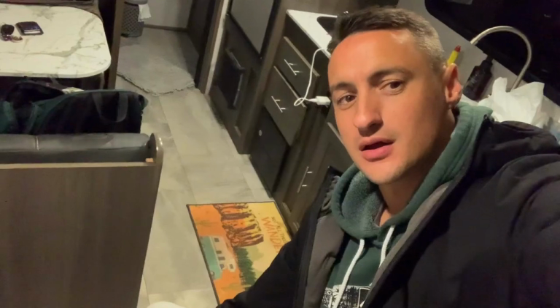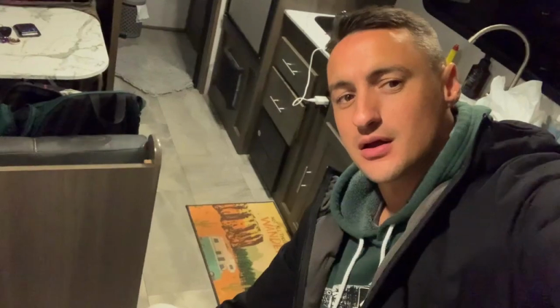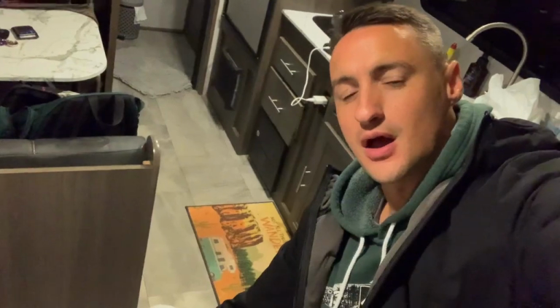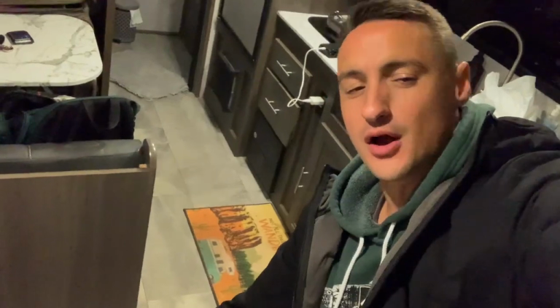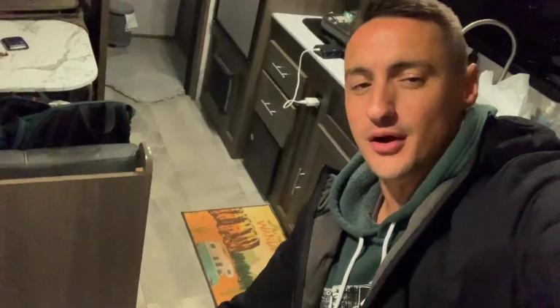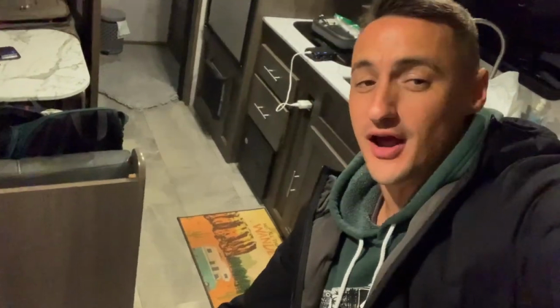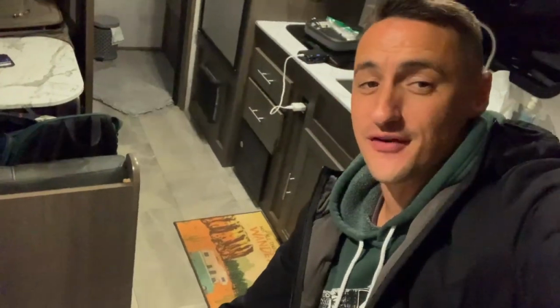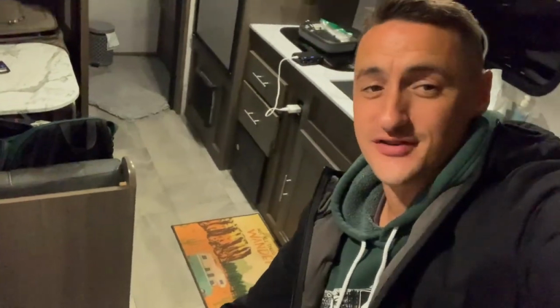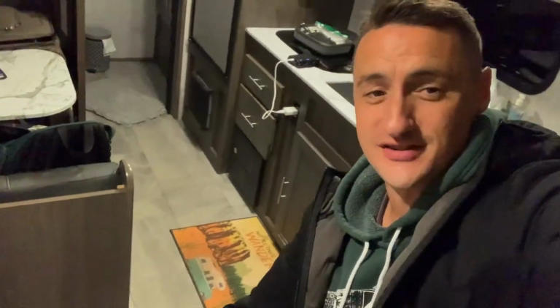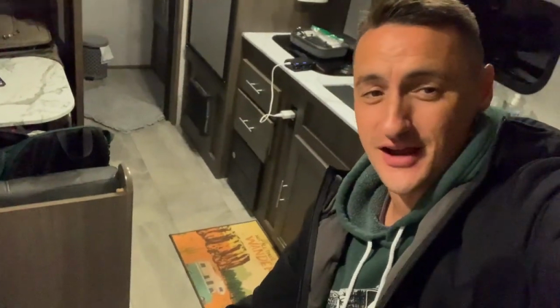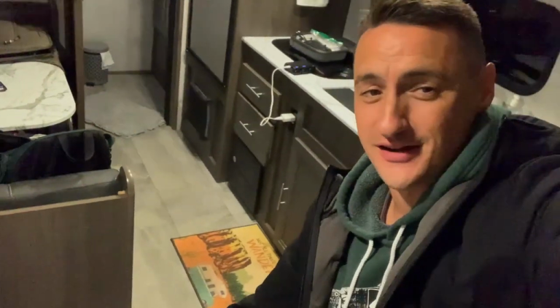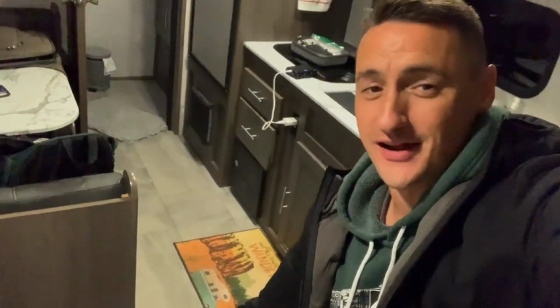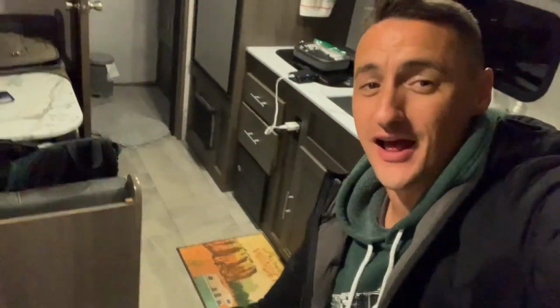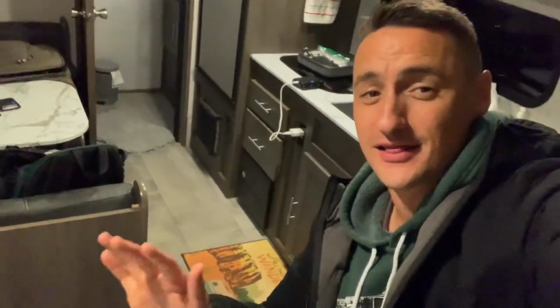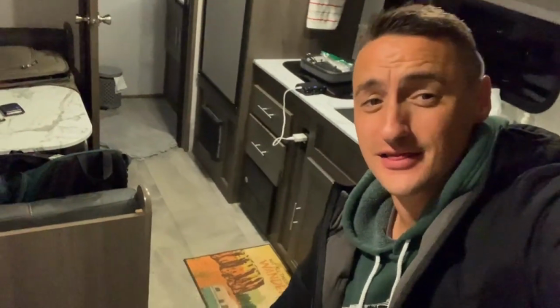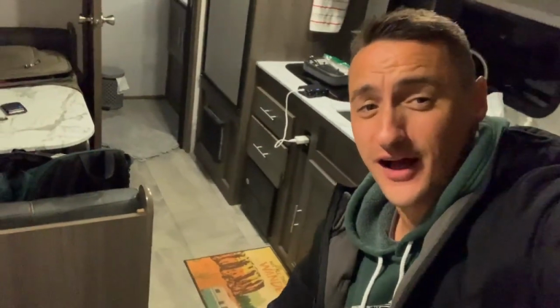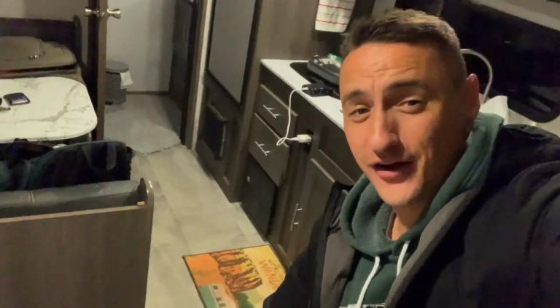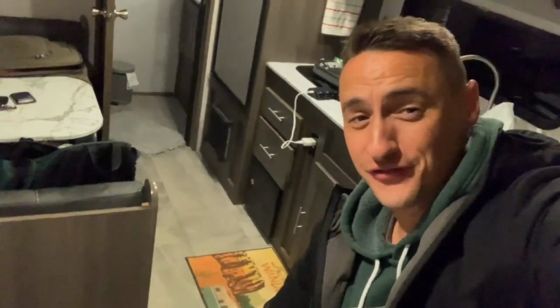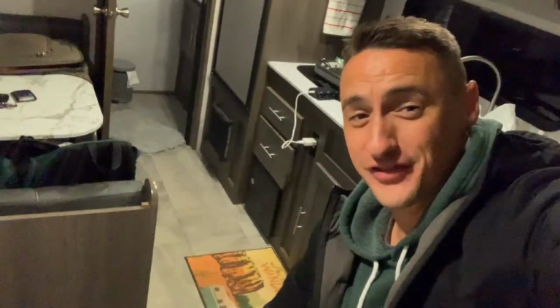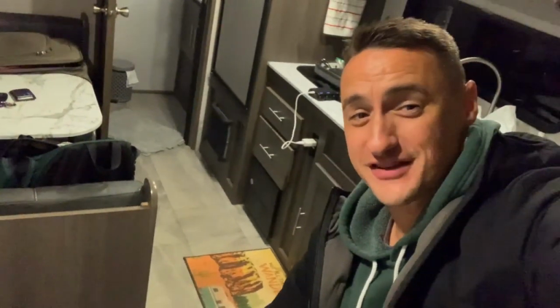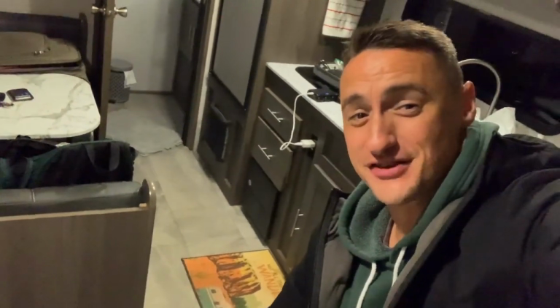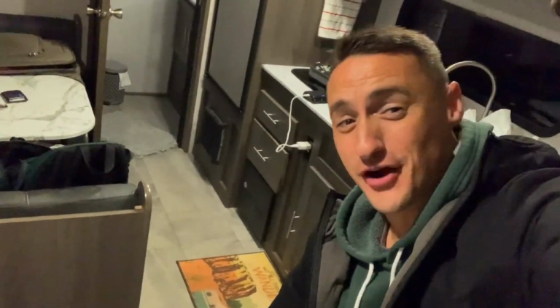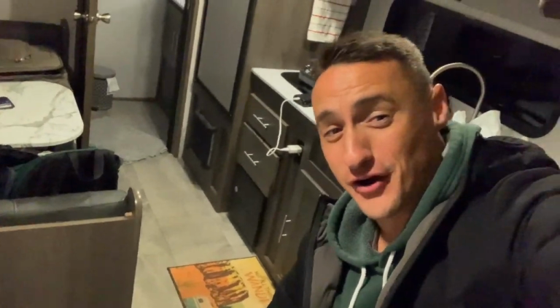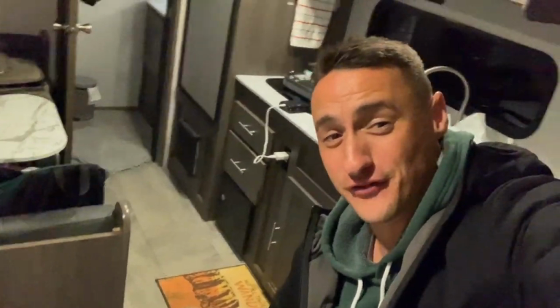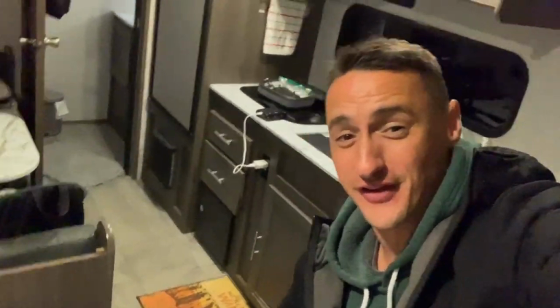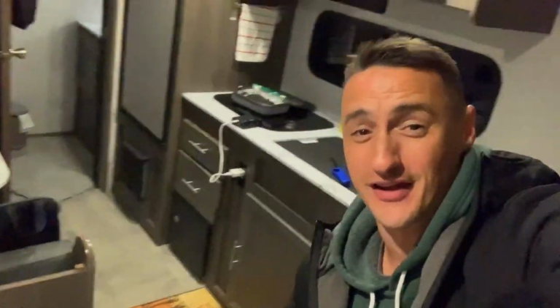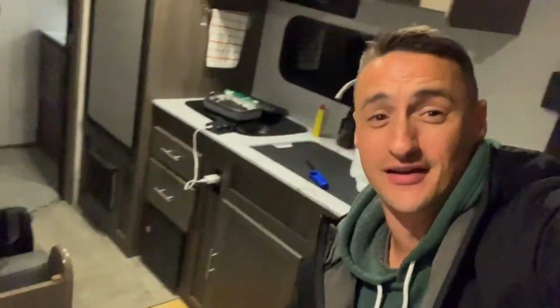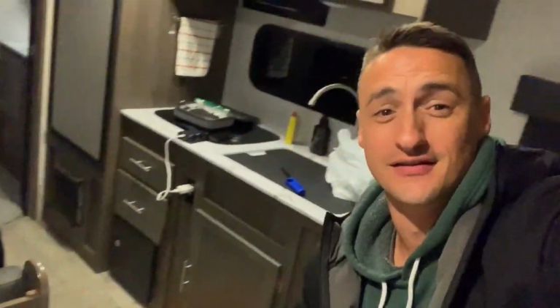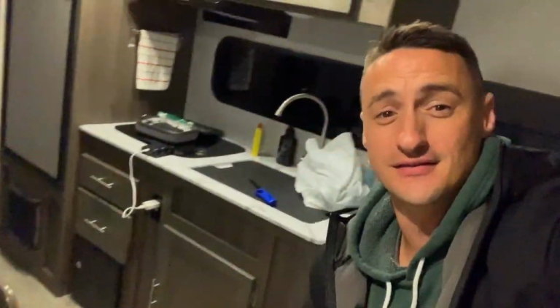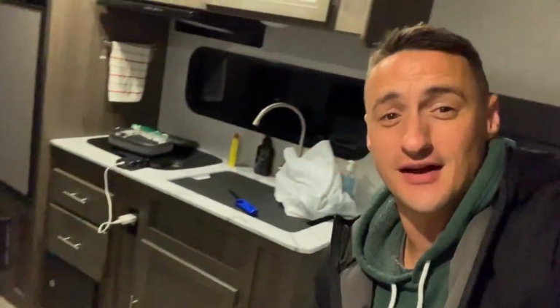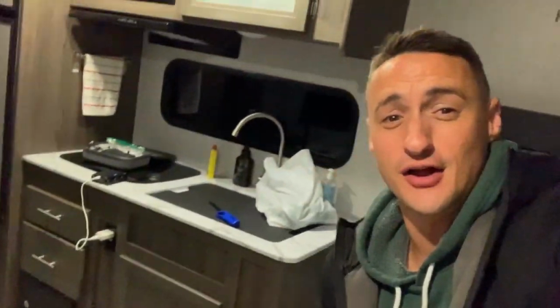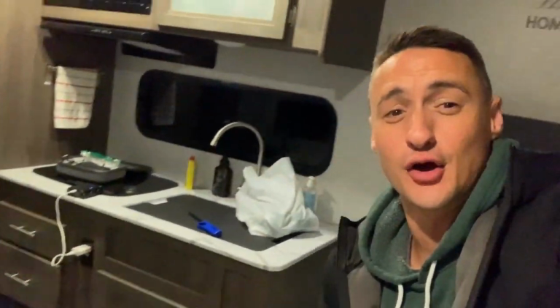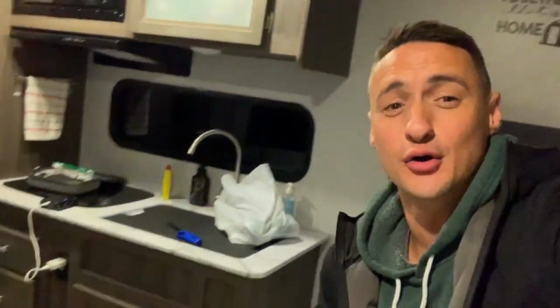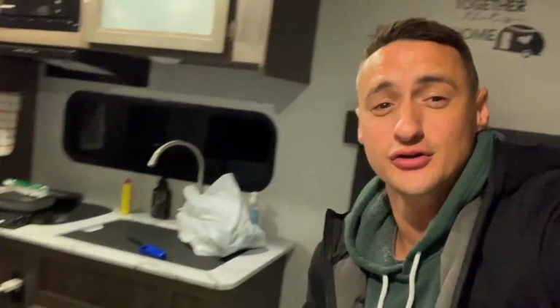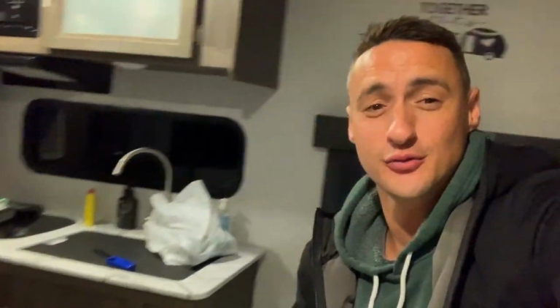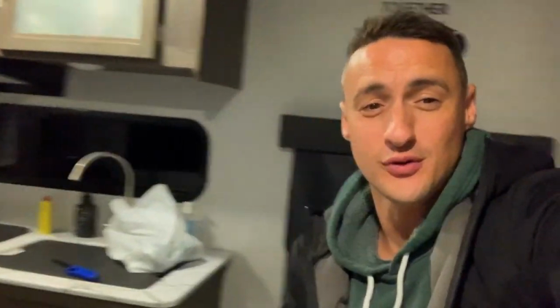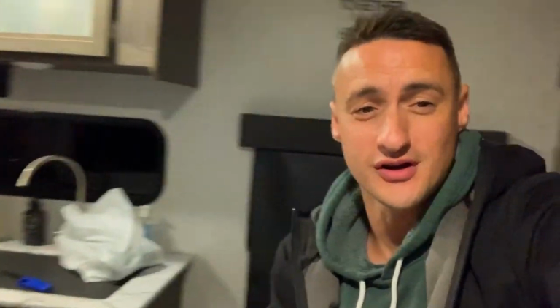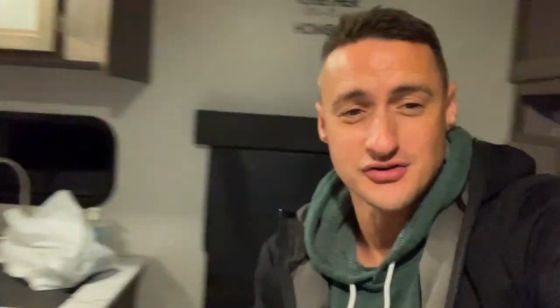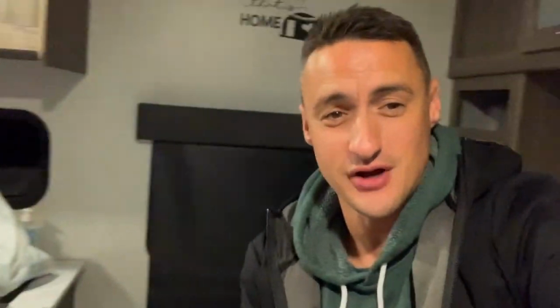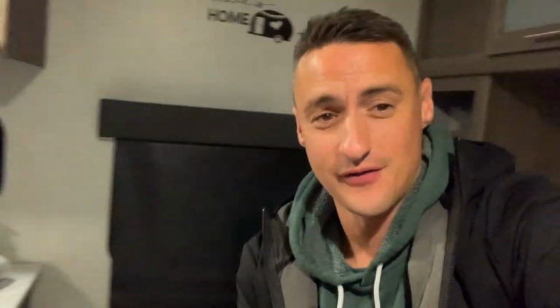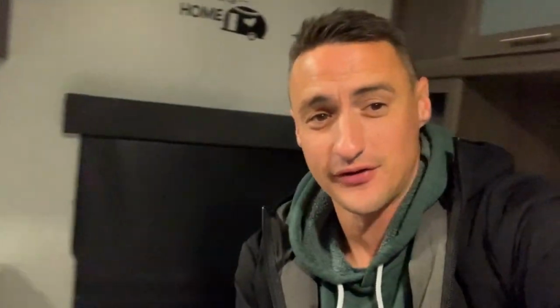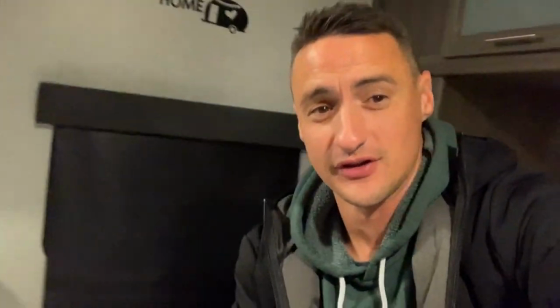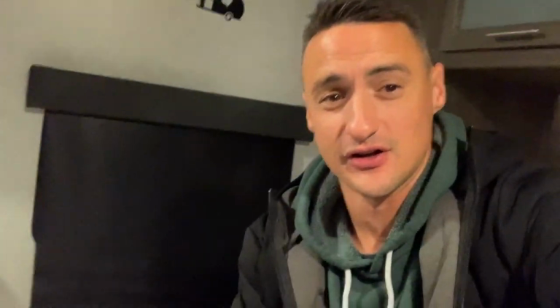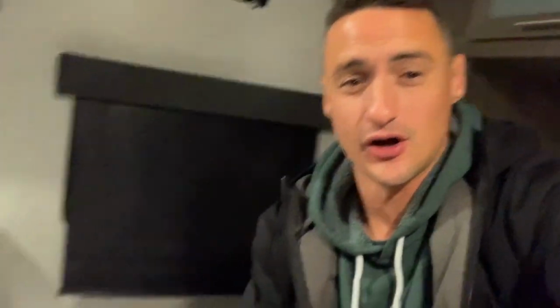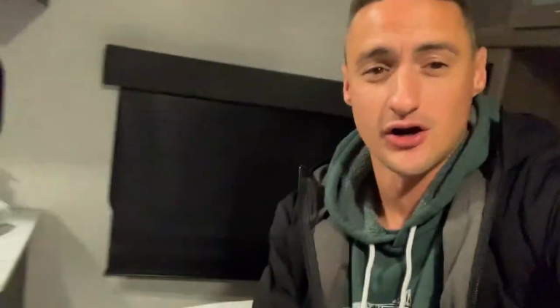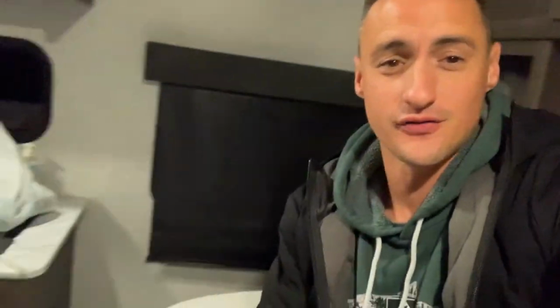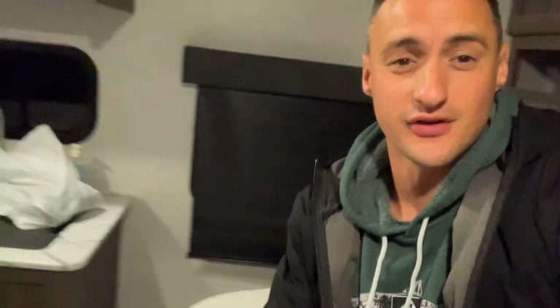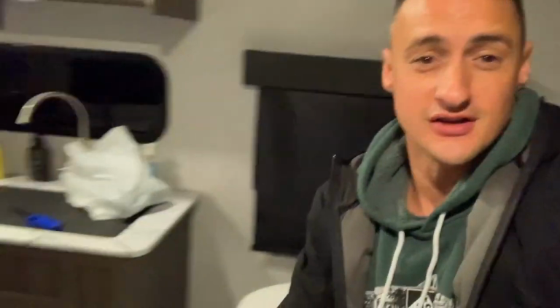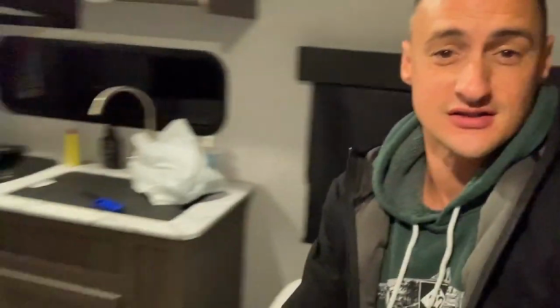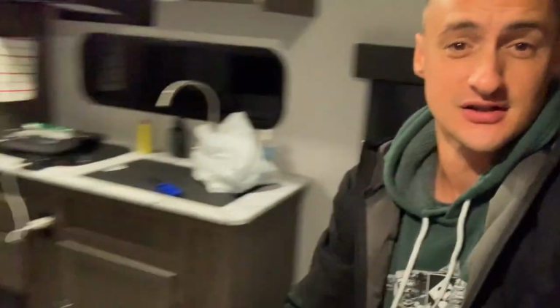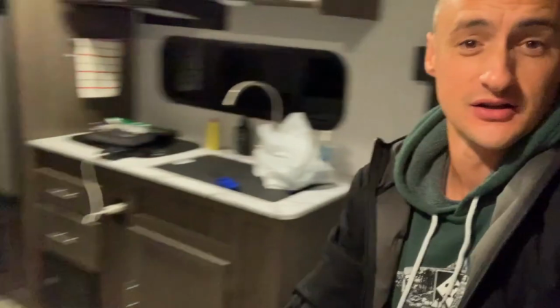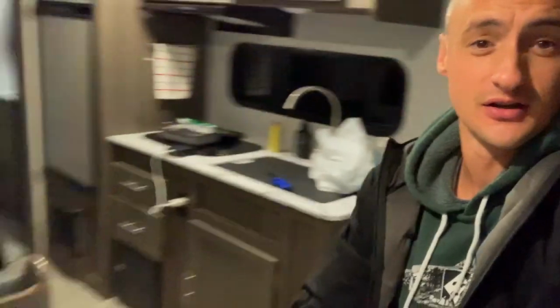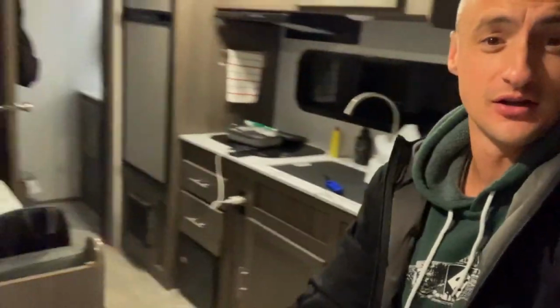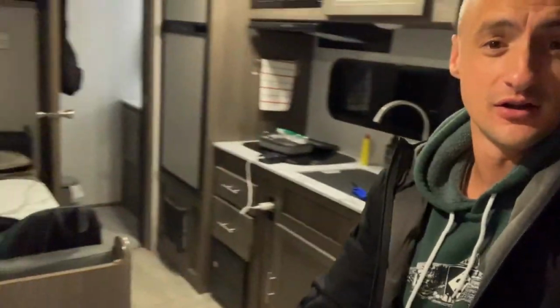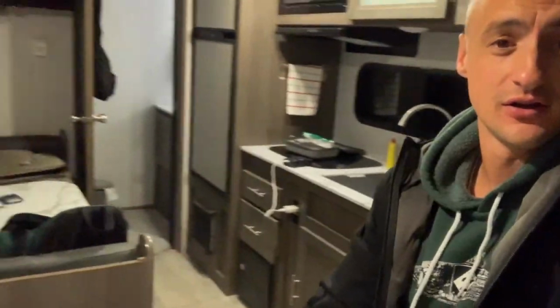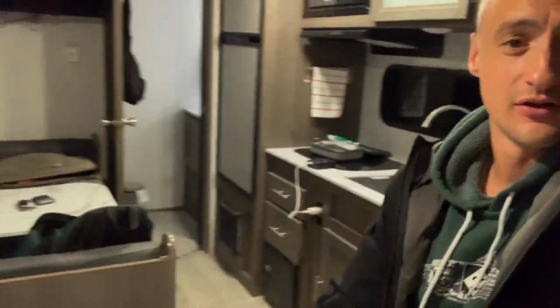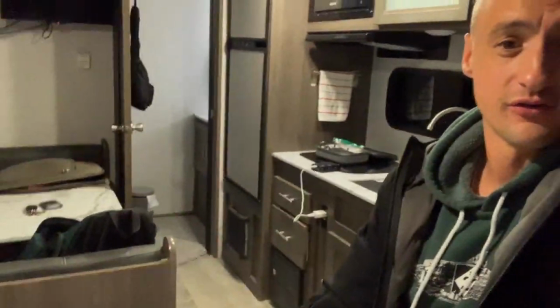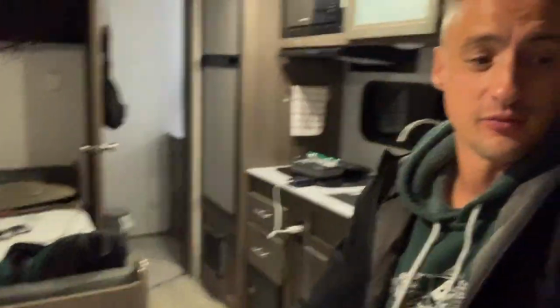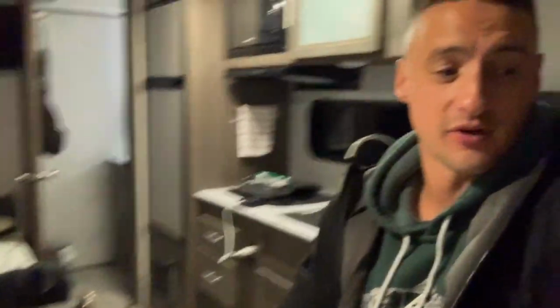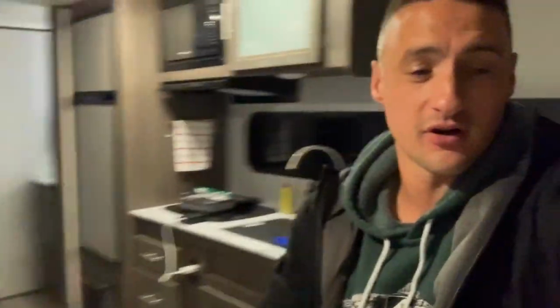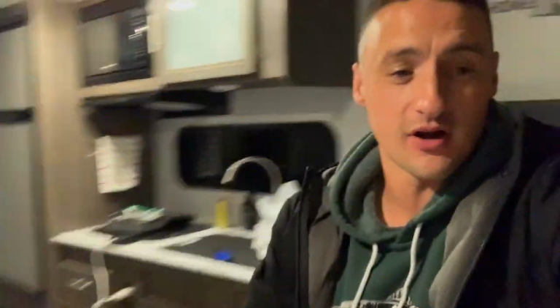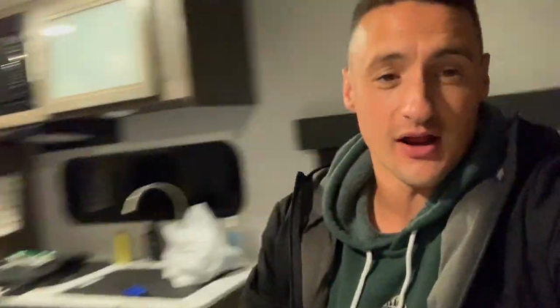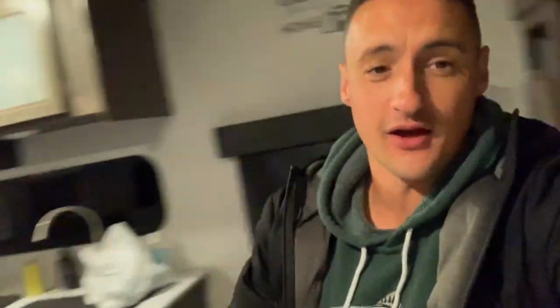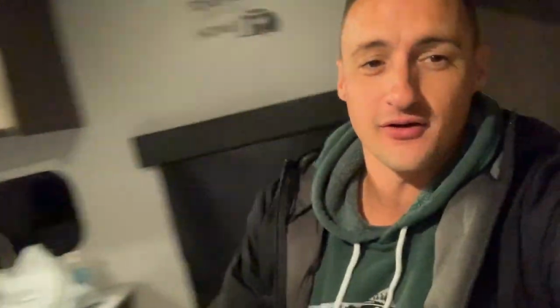All right, I've decided I love this RV. I only want to travel in RVs from here on out.